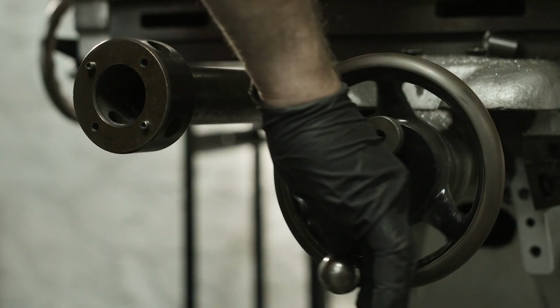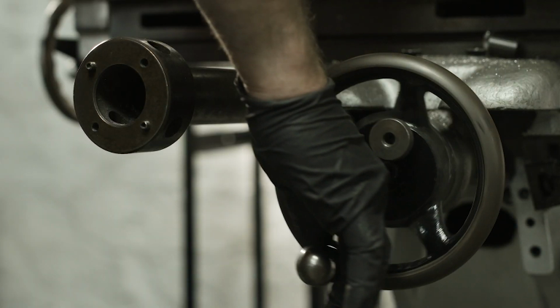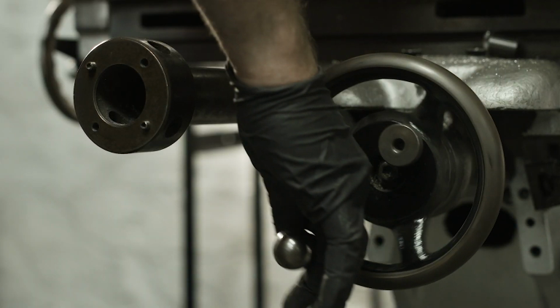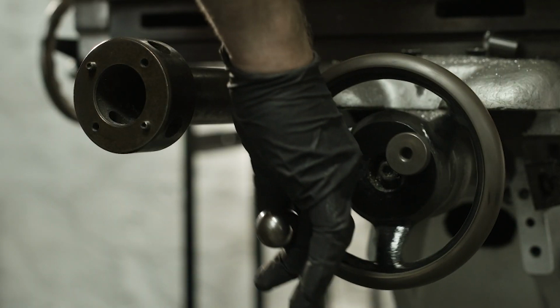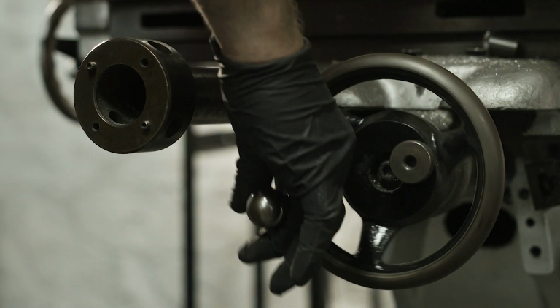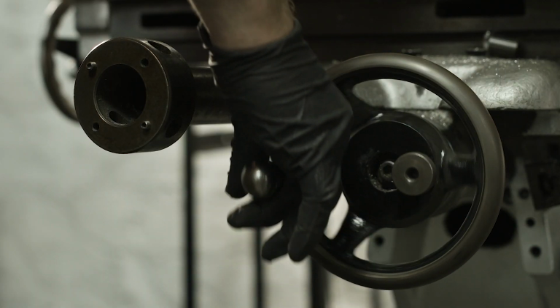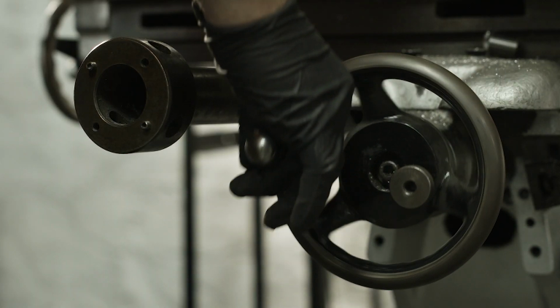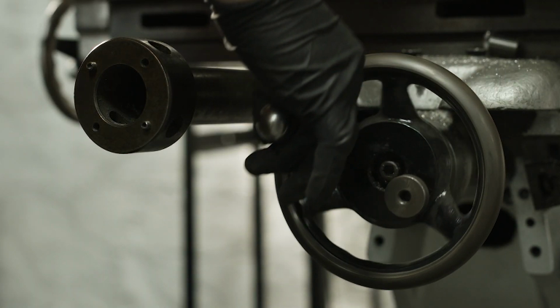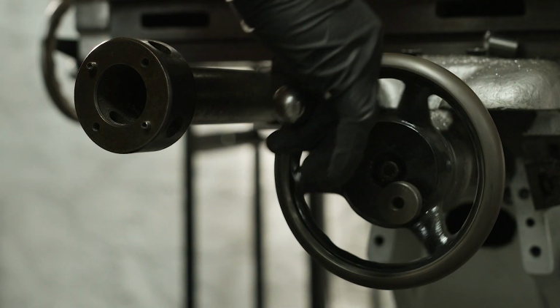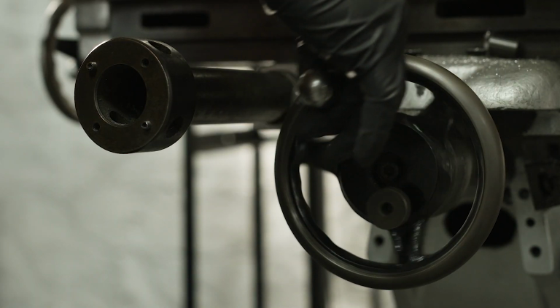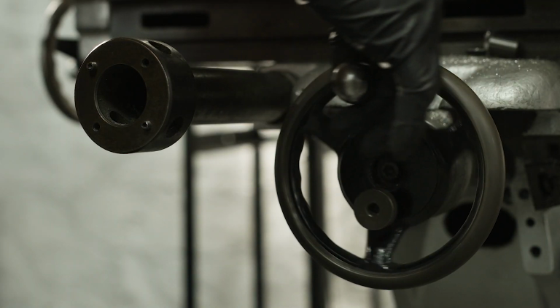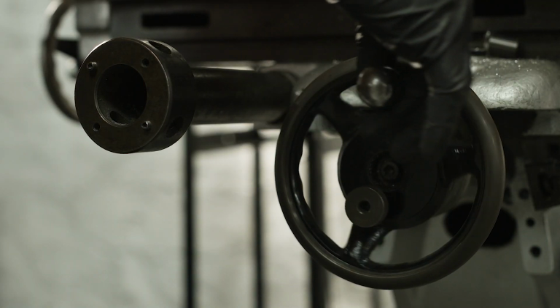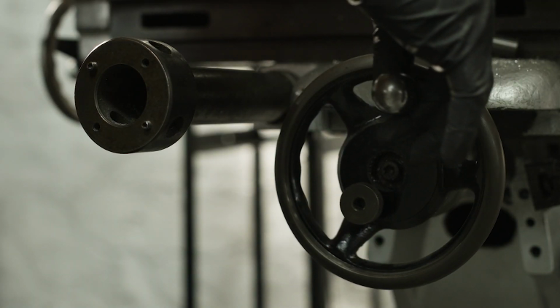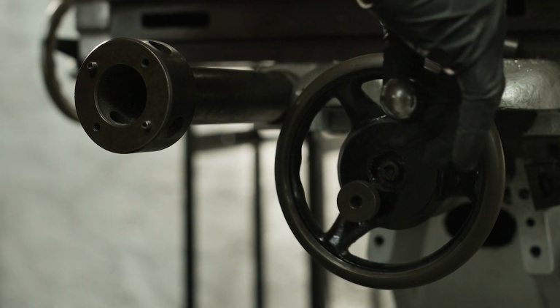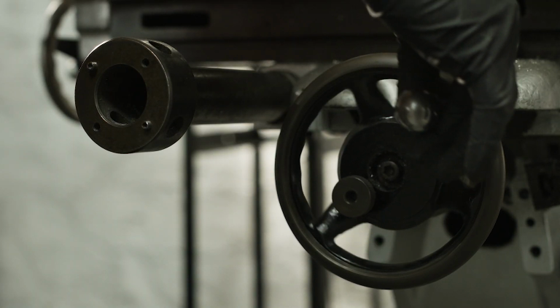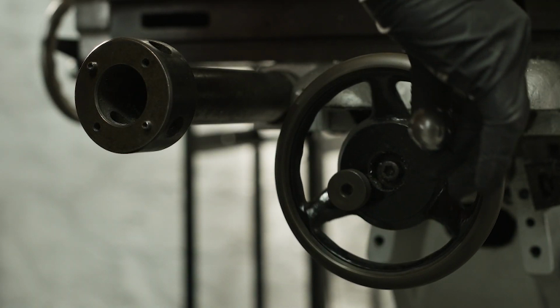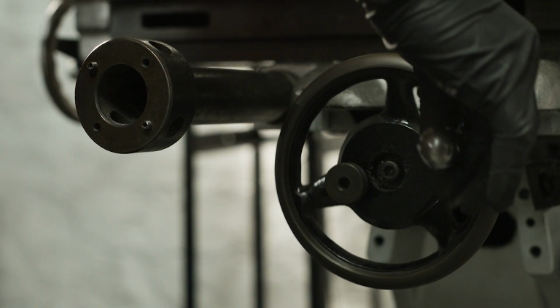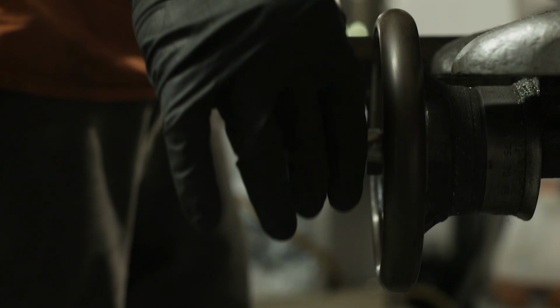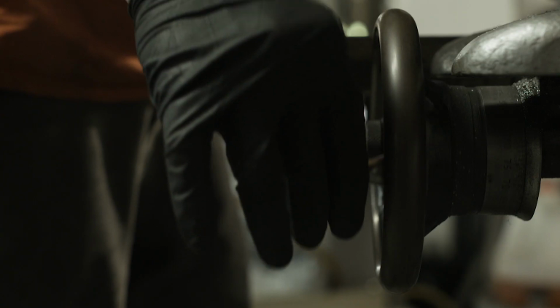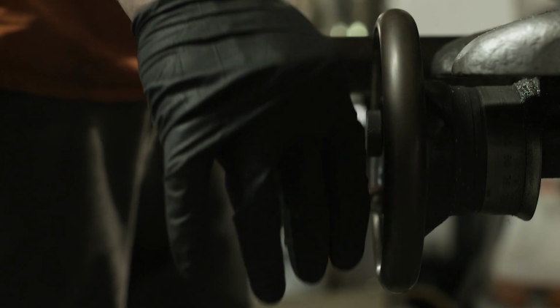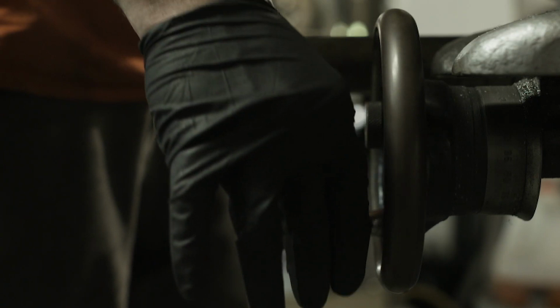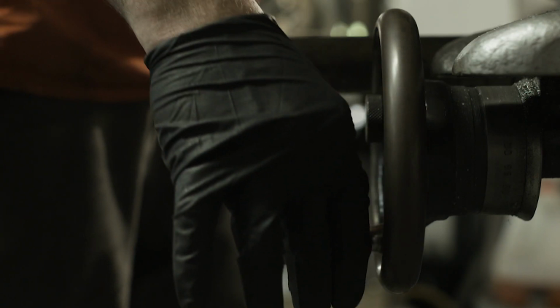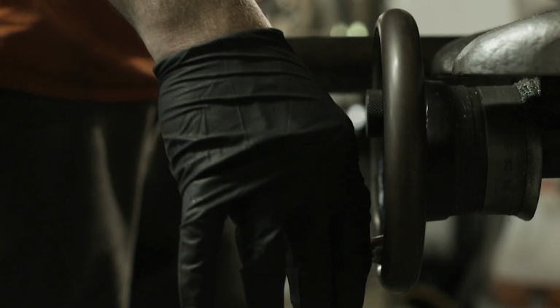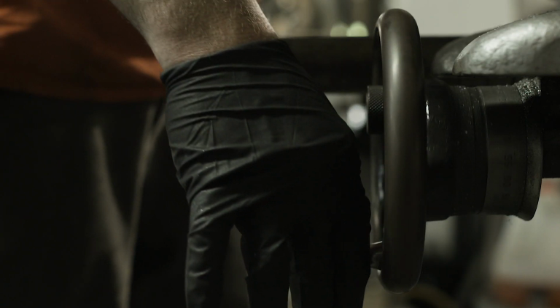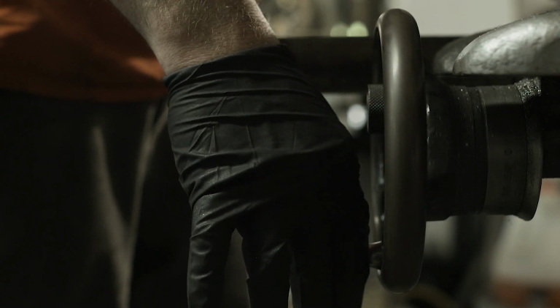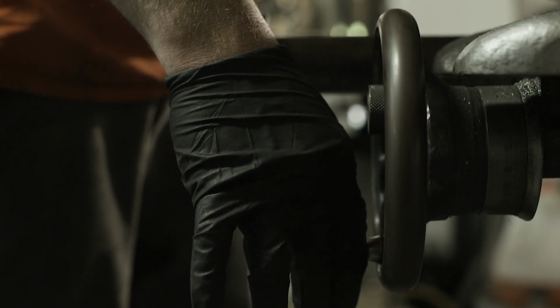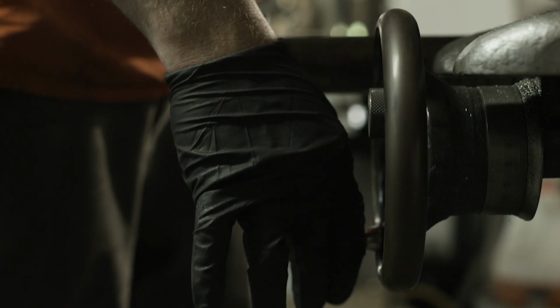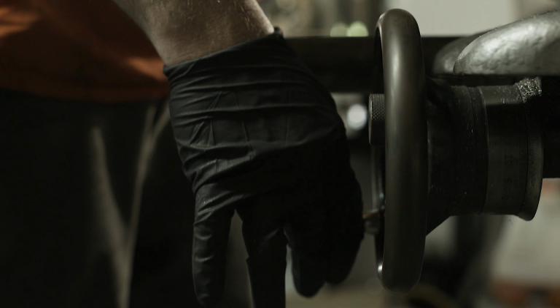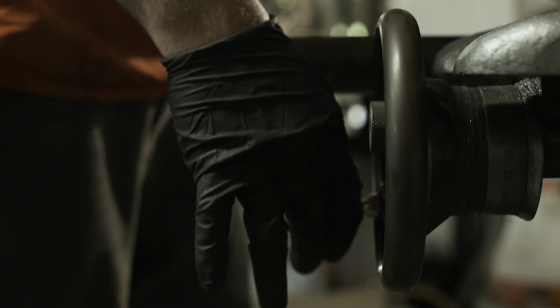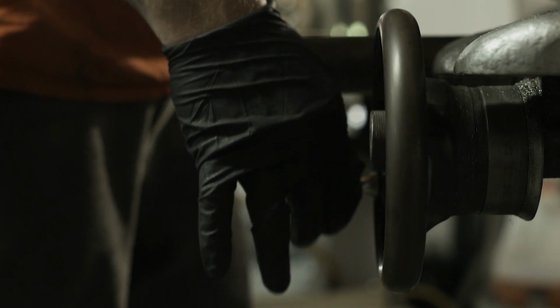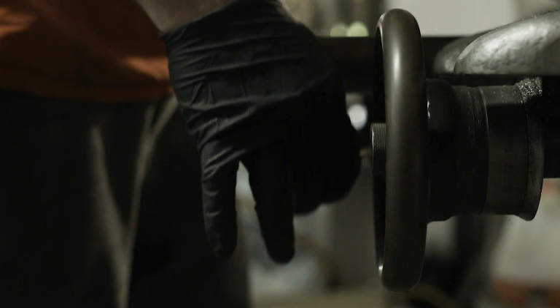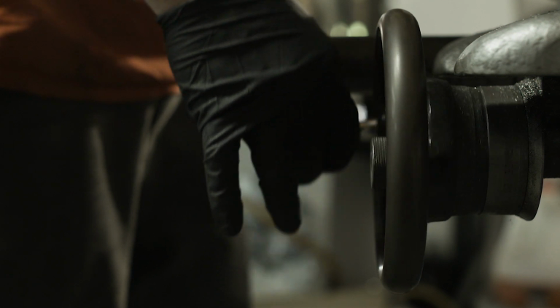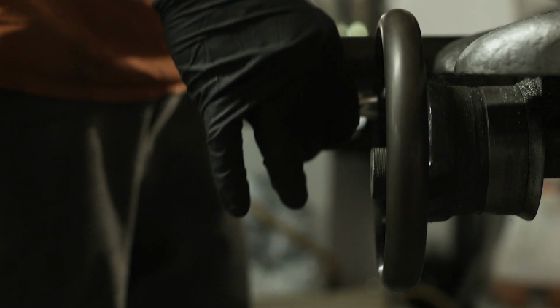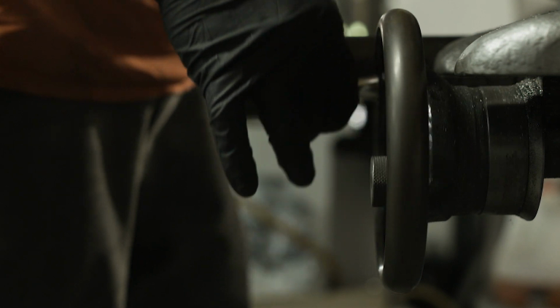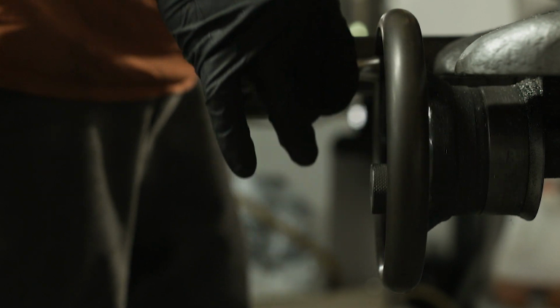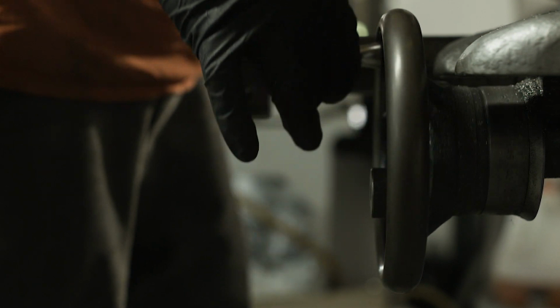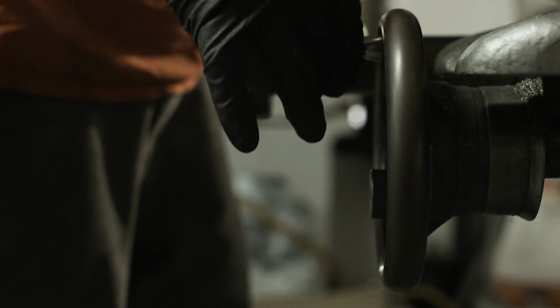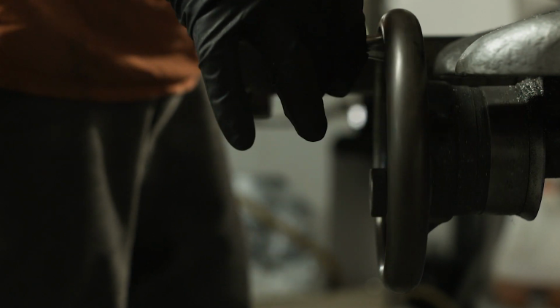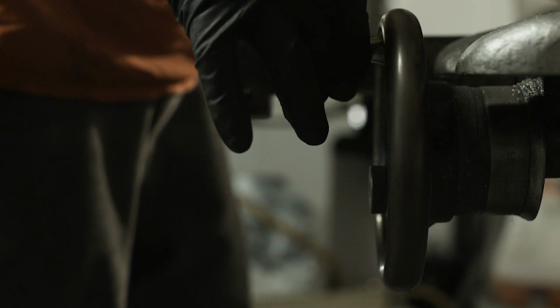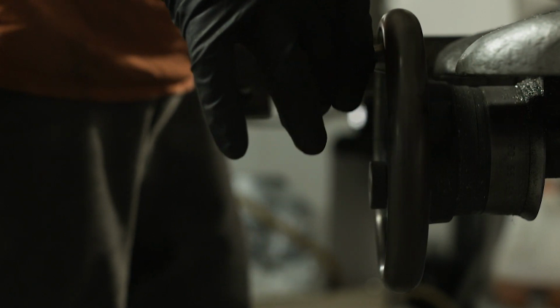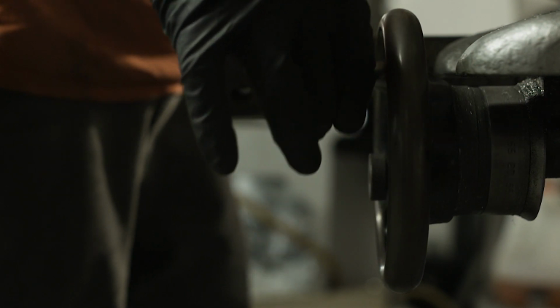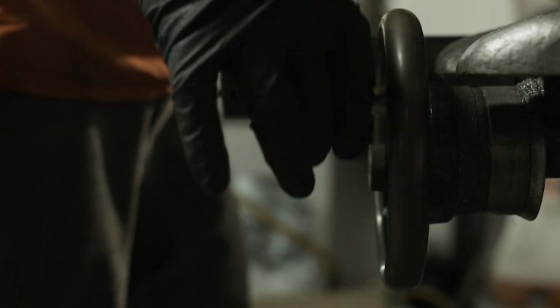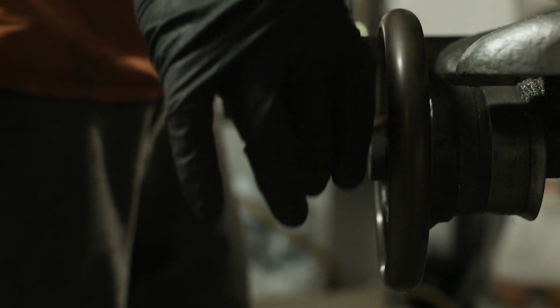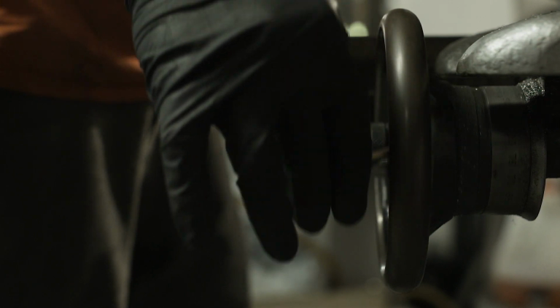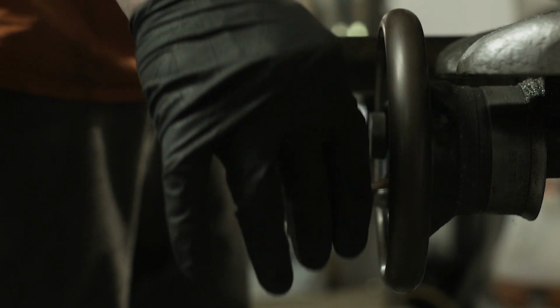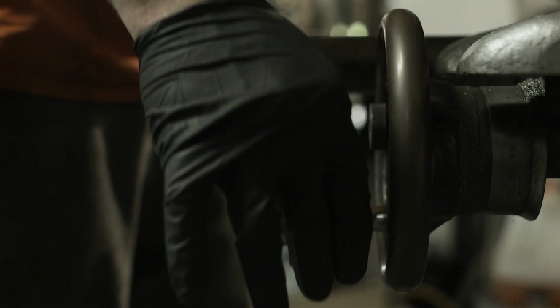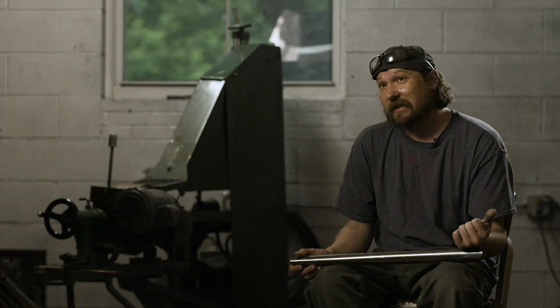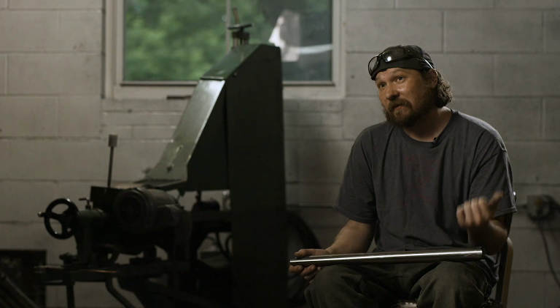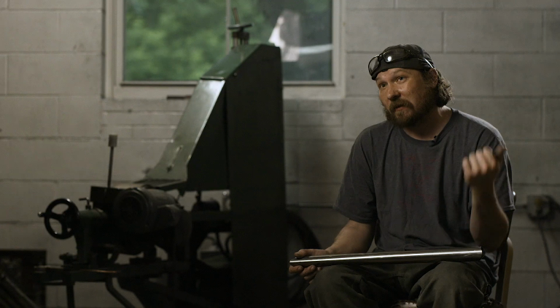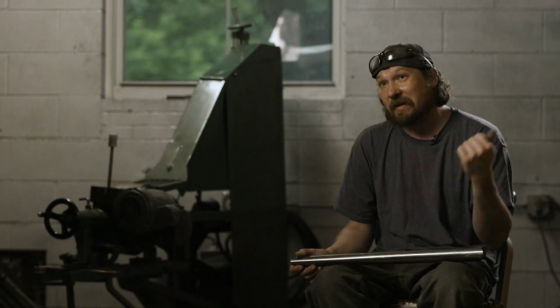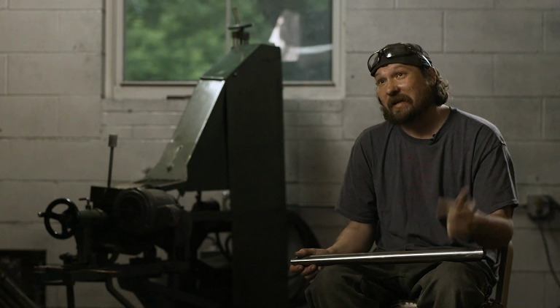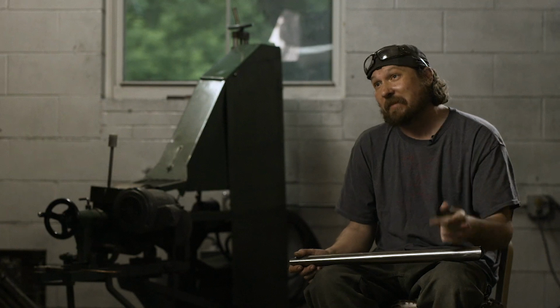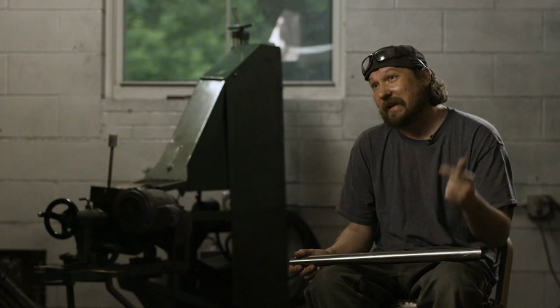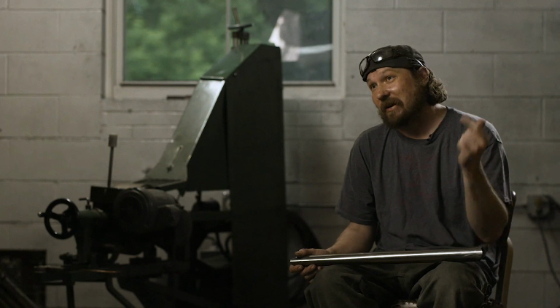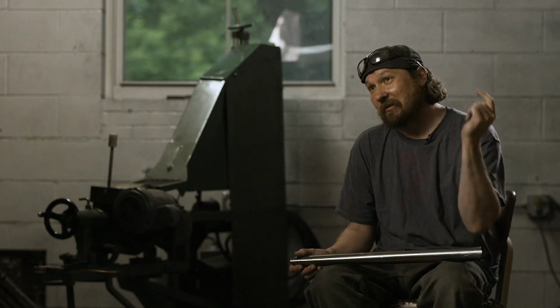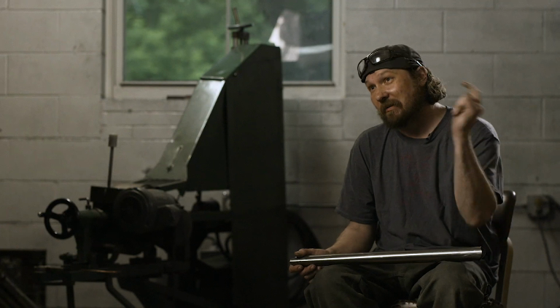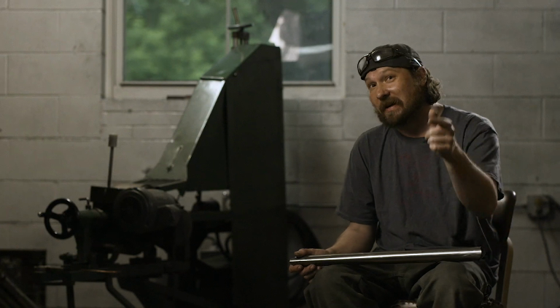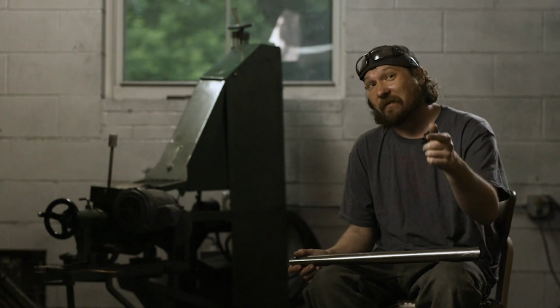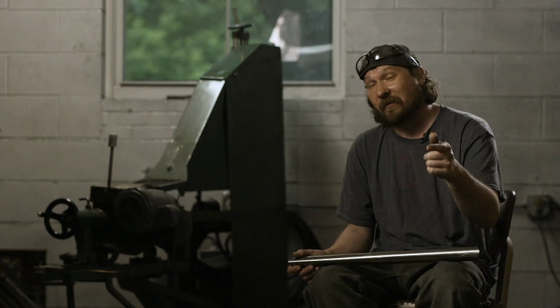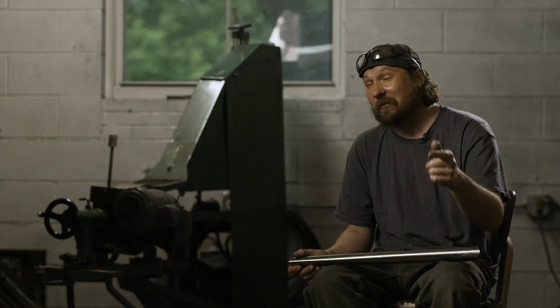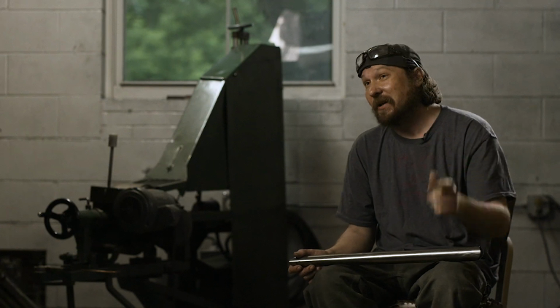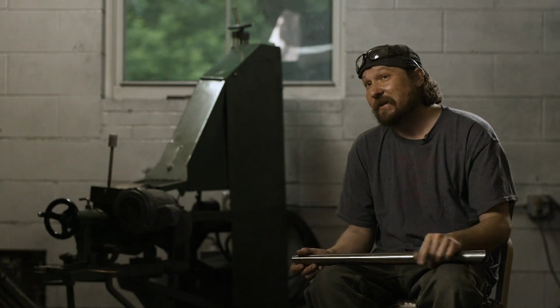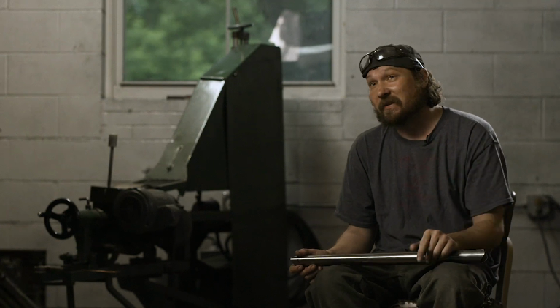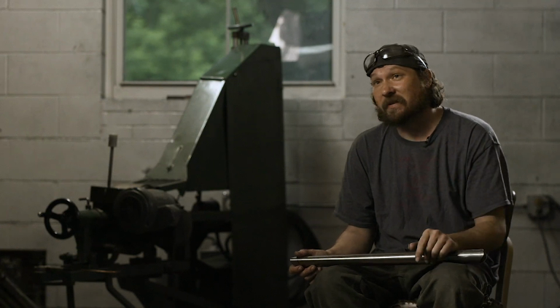If none of us do the job right, it's not going to come out right. So Scott has to make it right for me, for me to make it right for the welders.